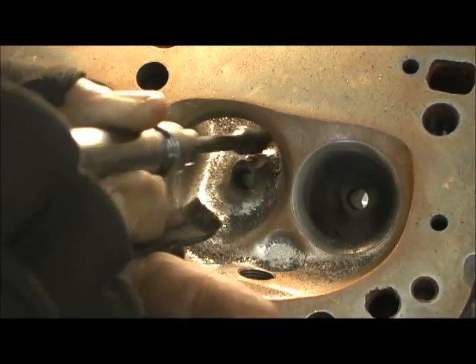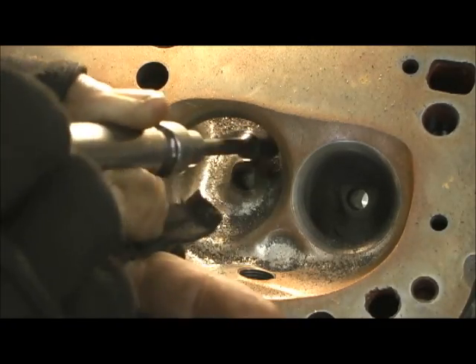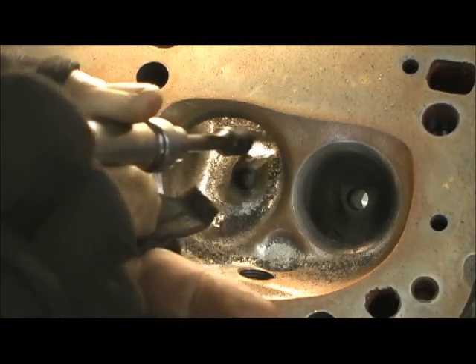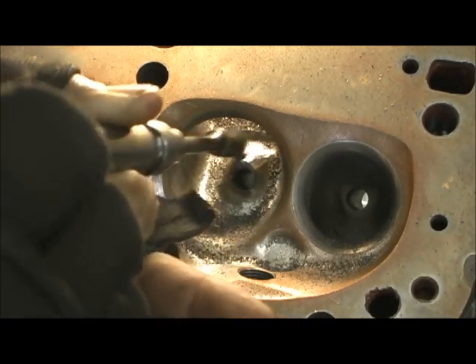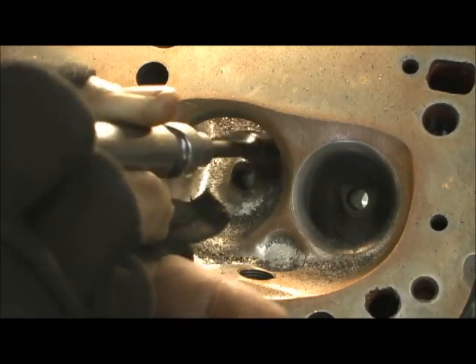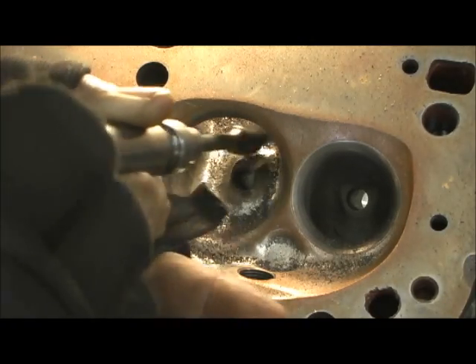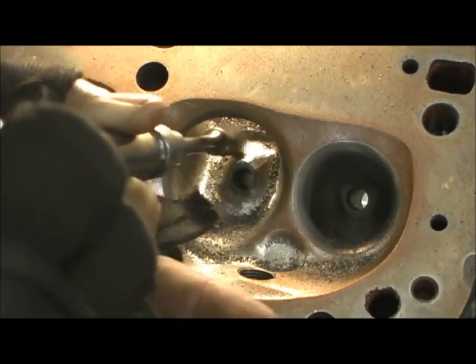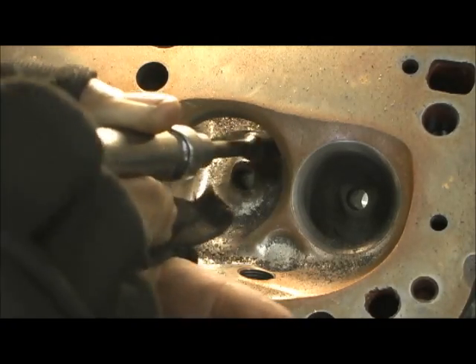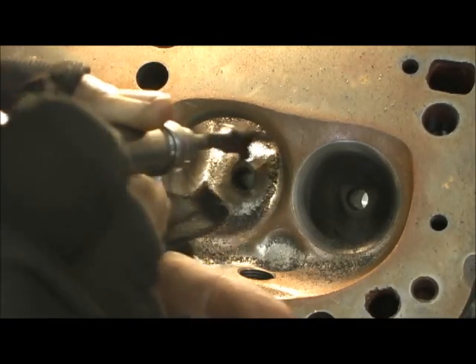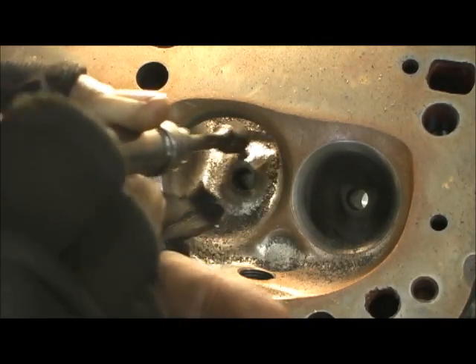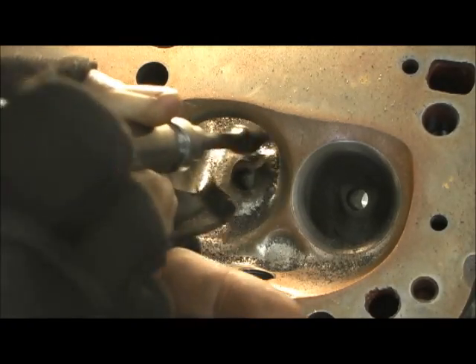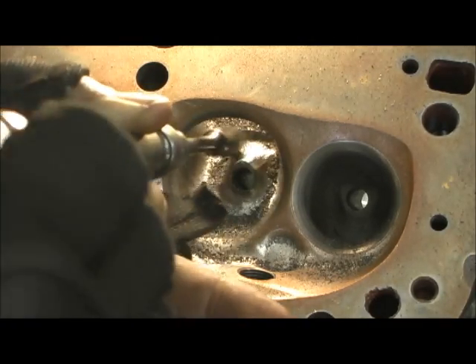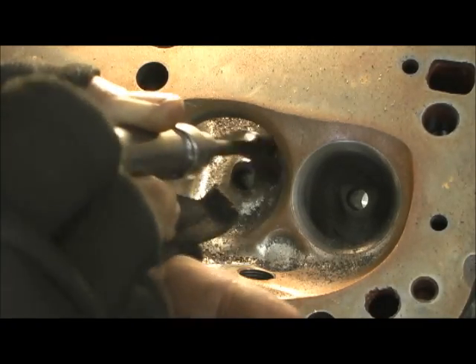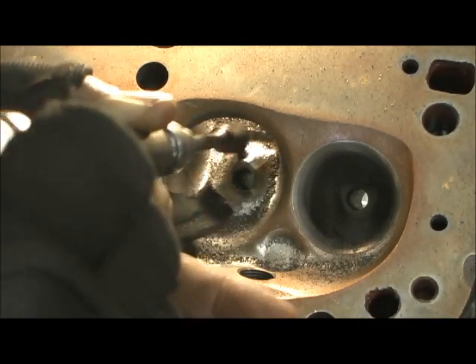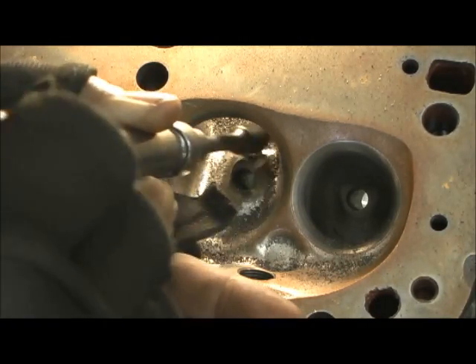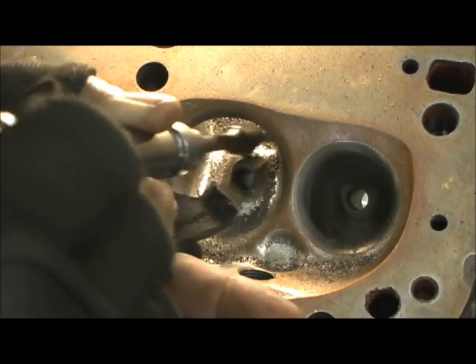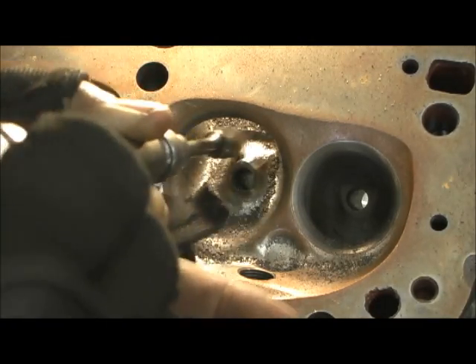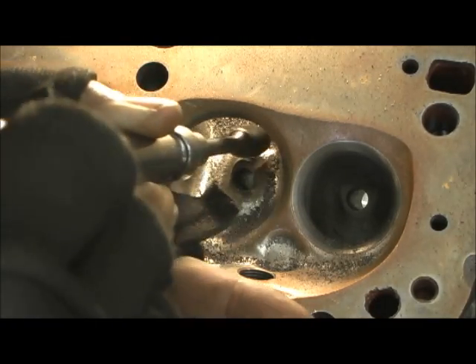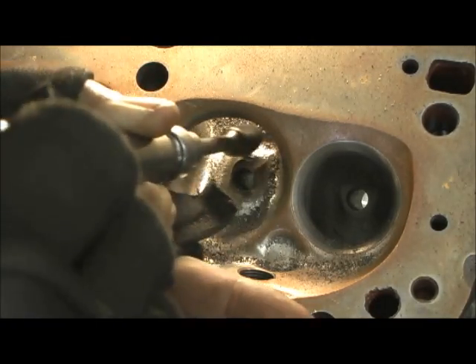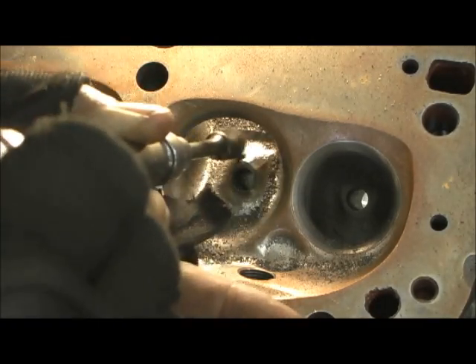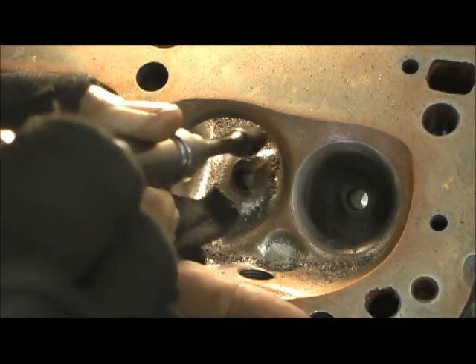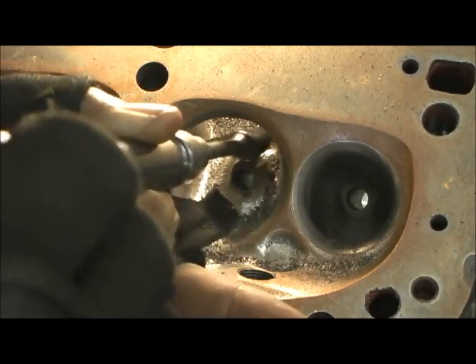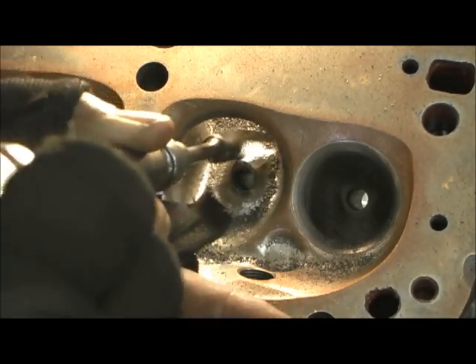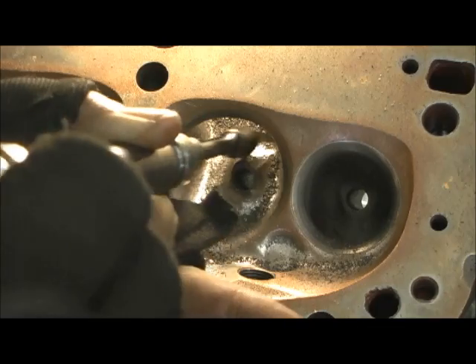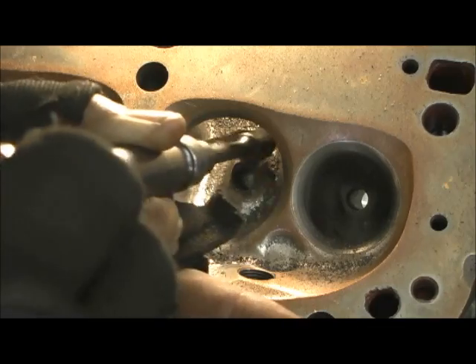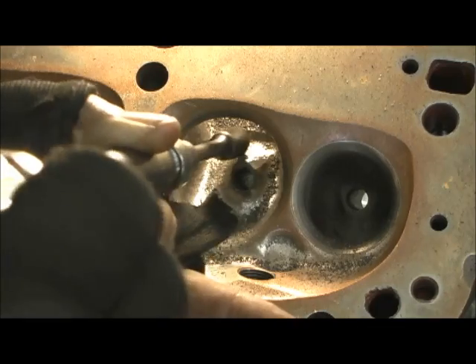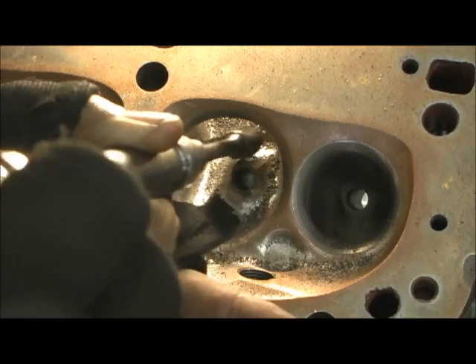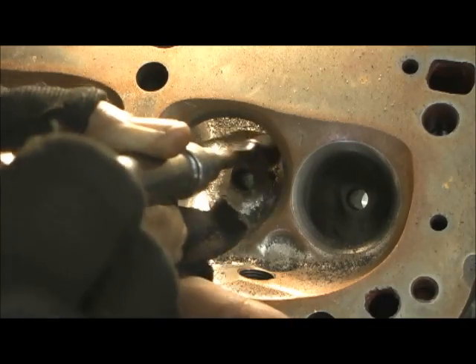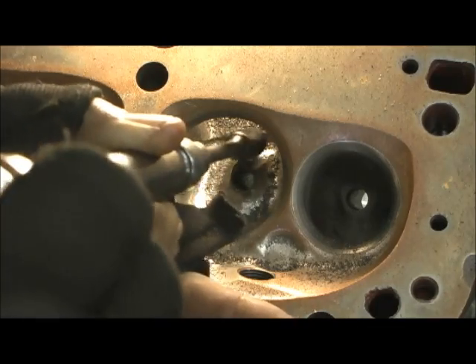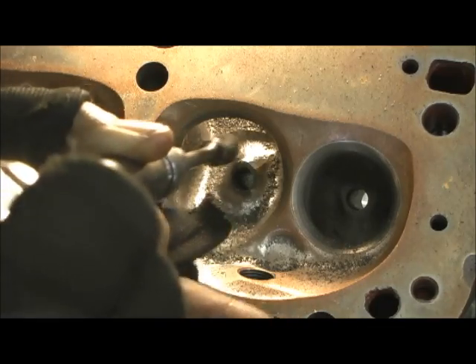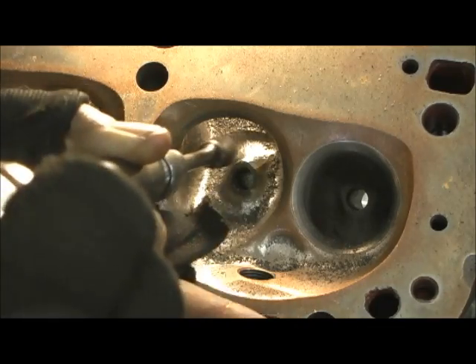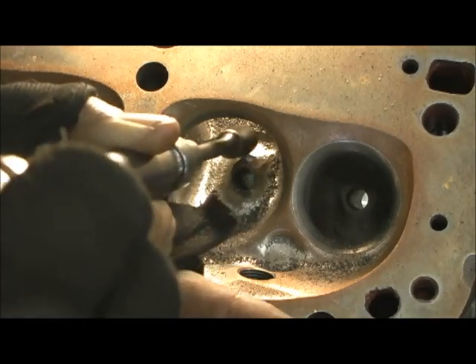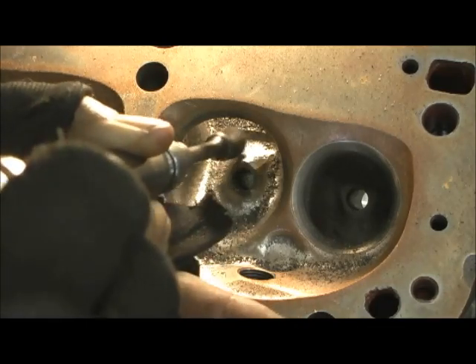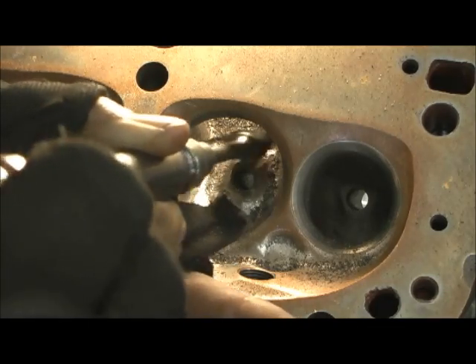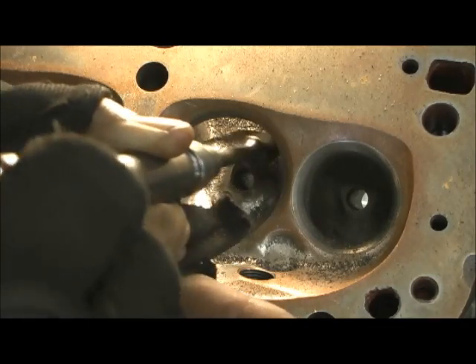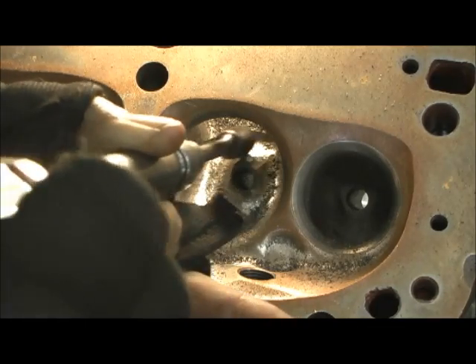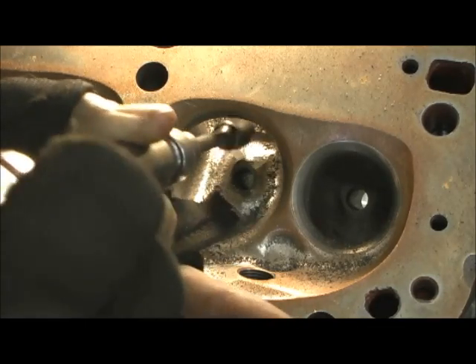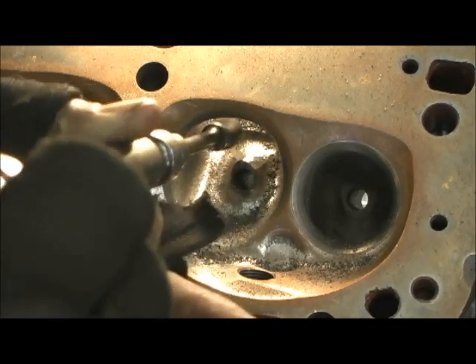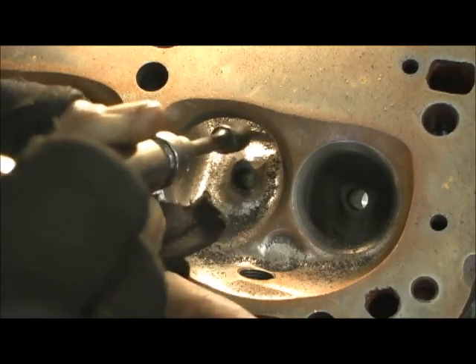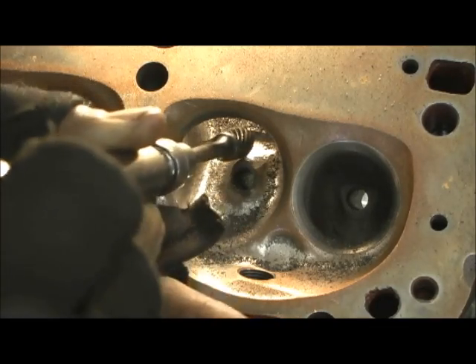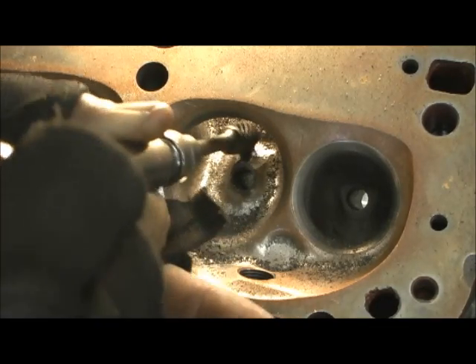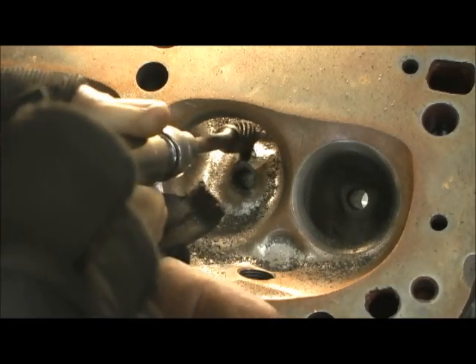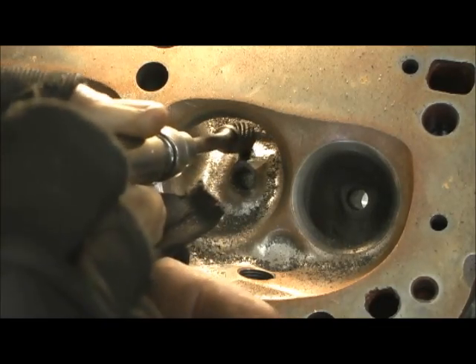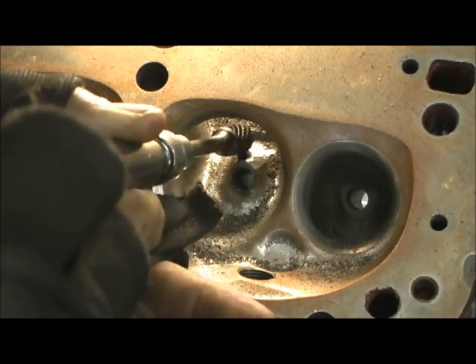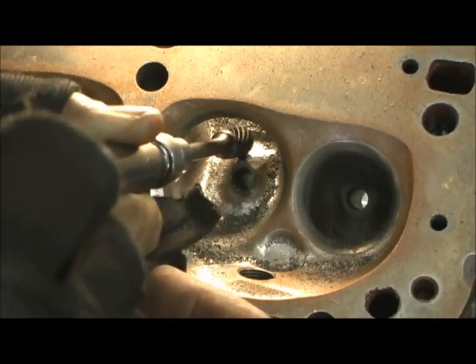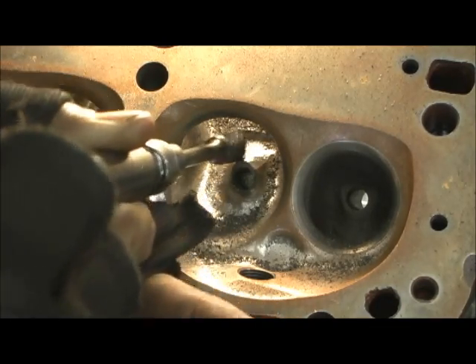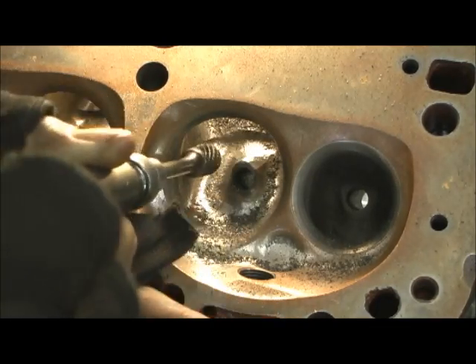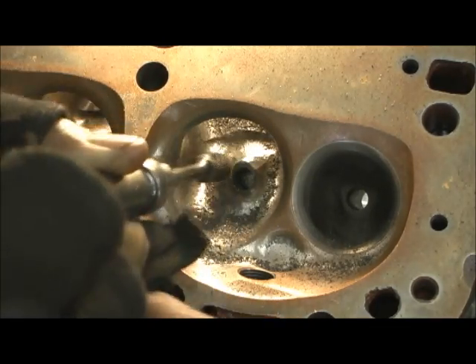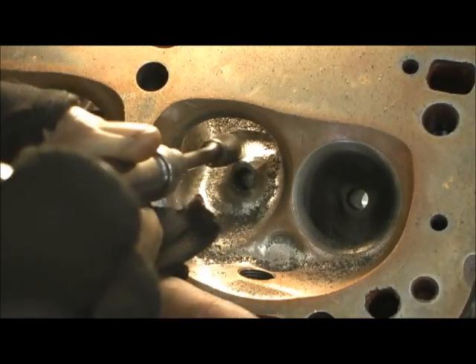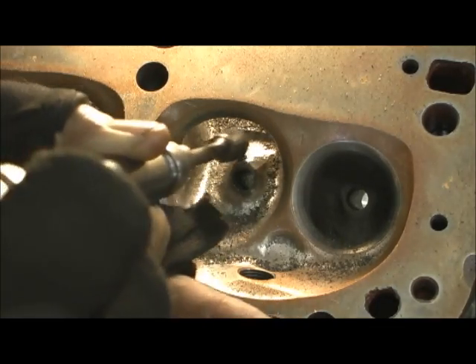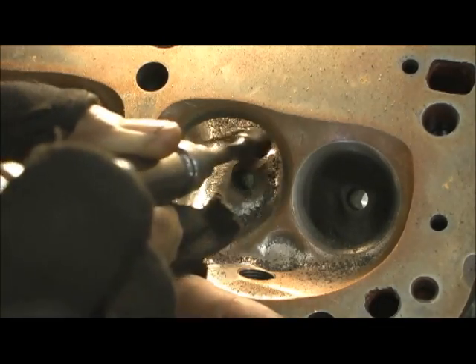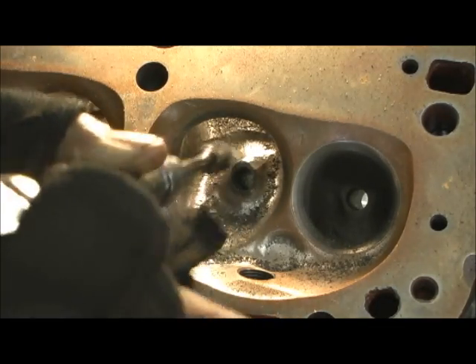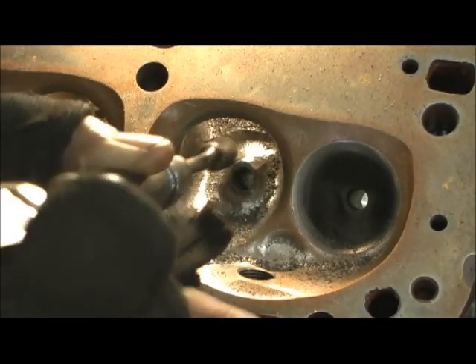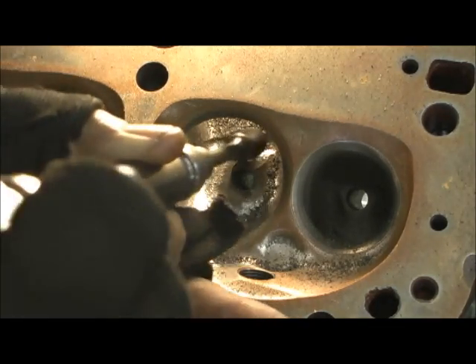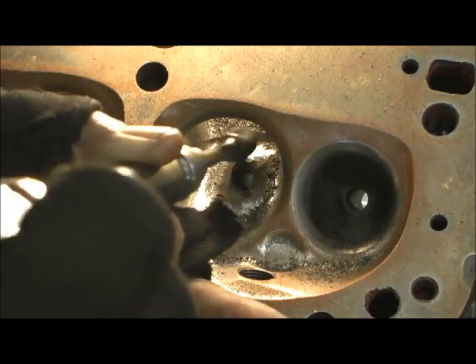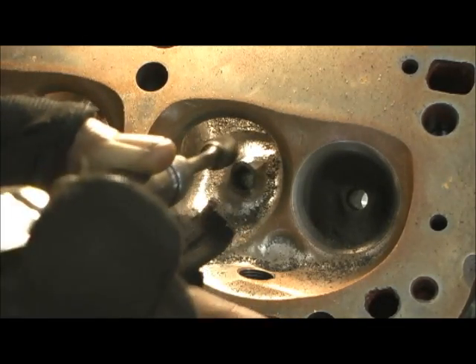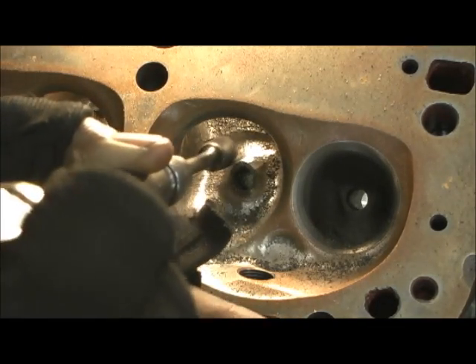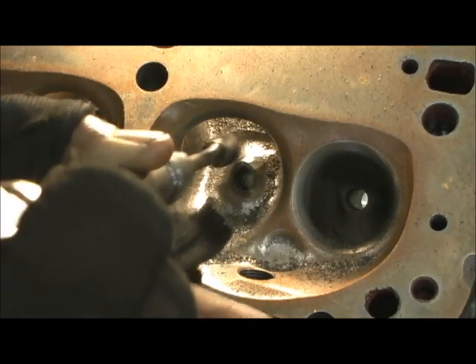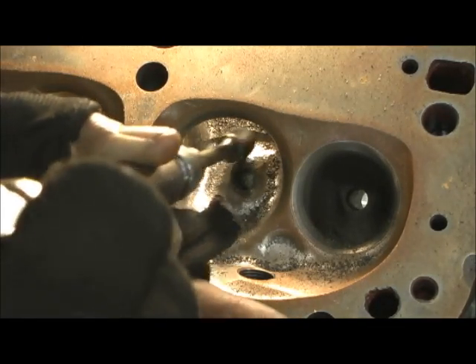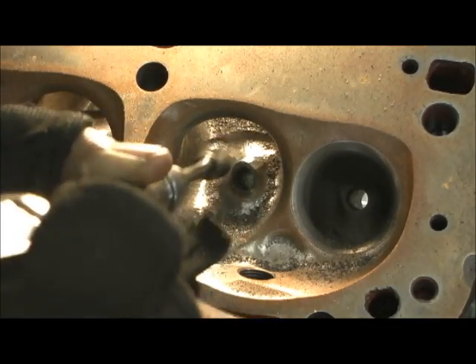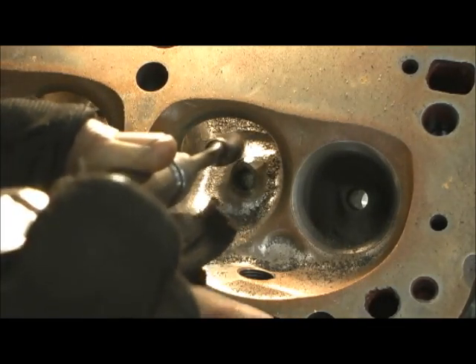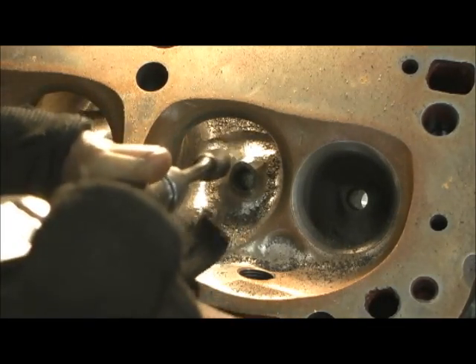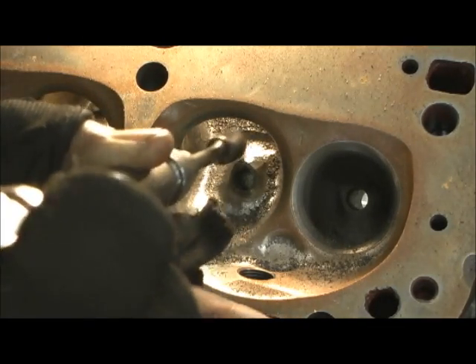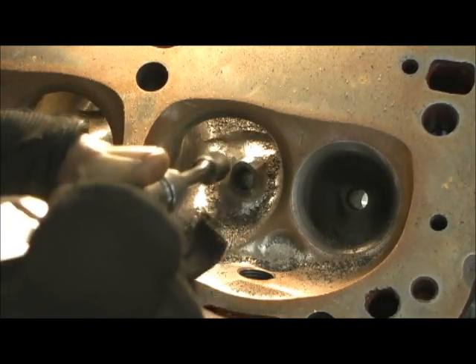I'm starting at the back. You've got to pull it all the way to the very tippy top.